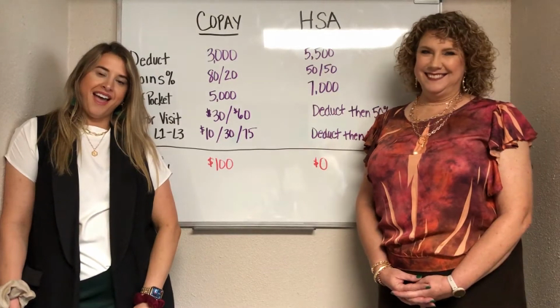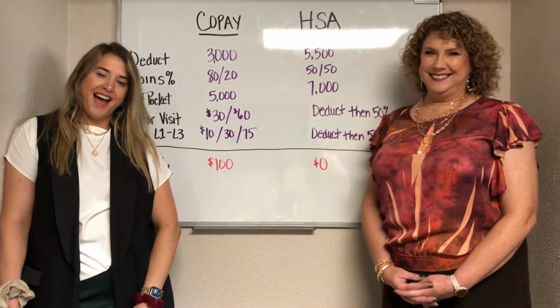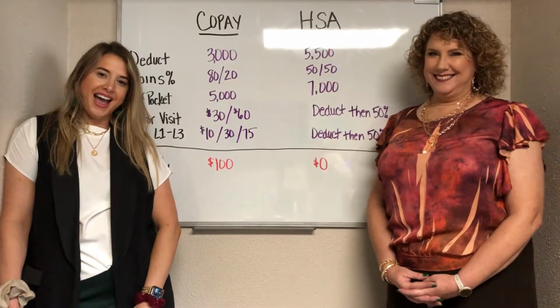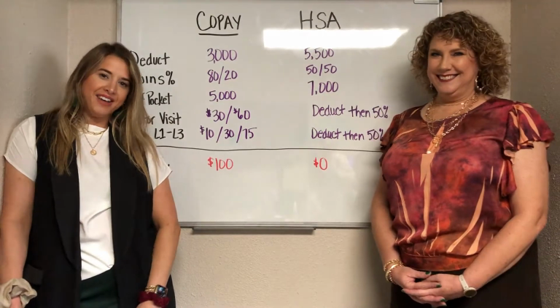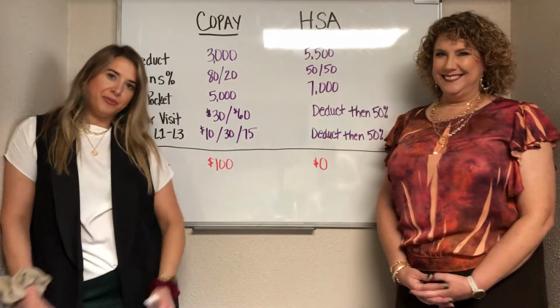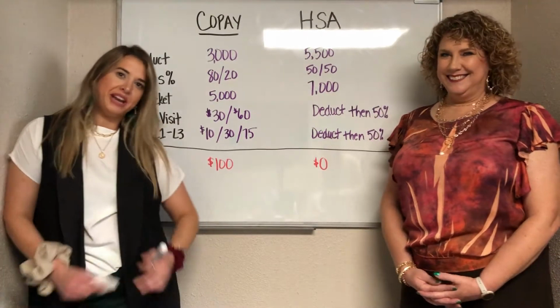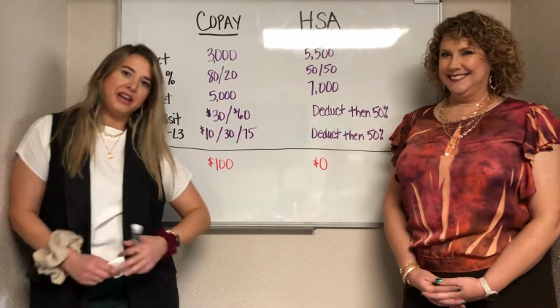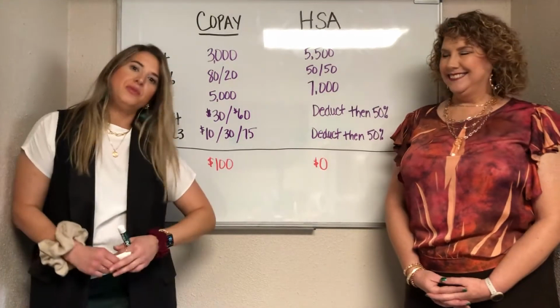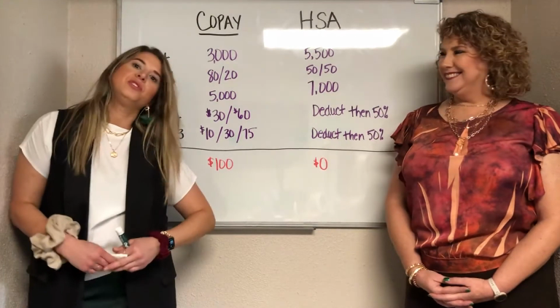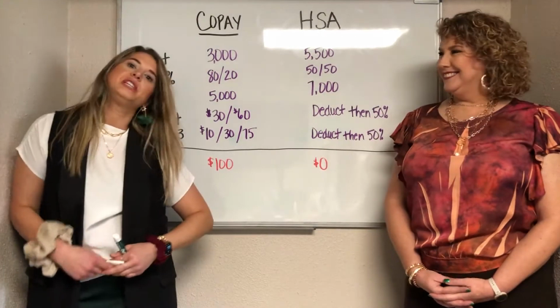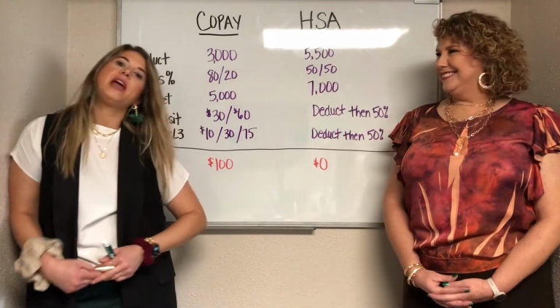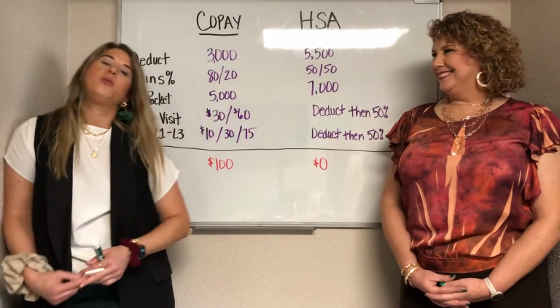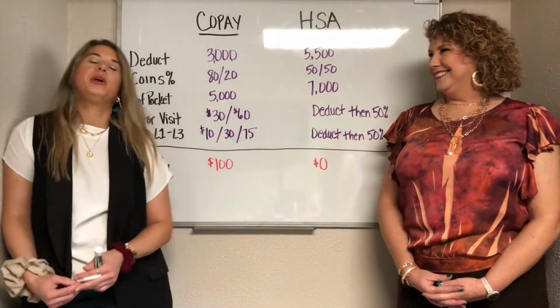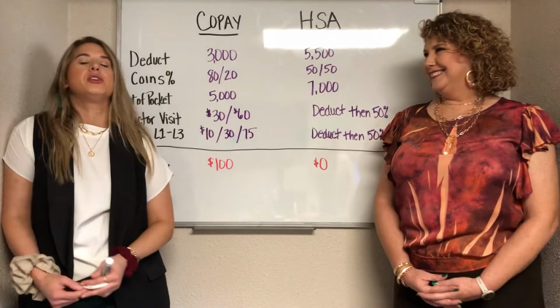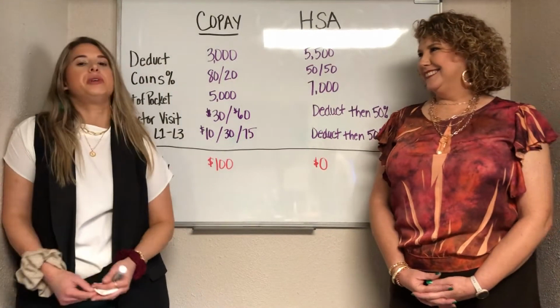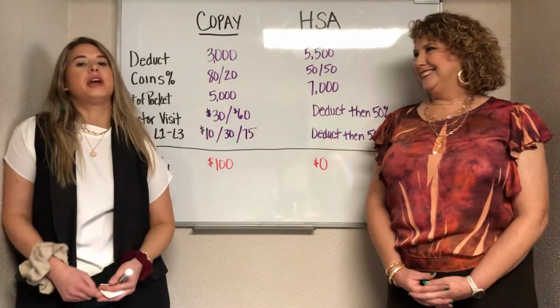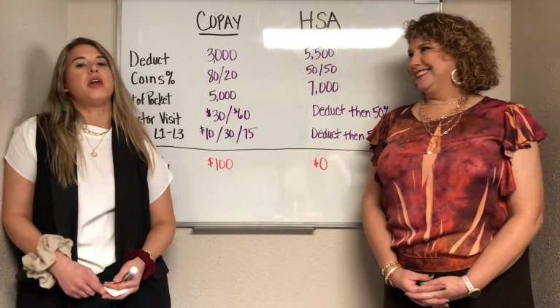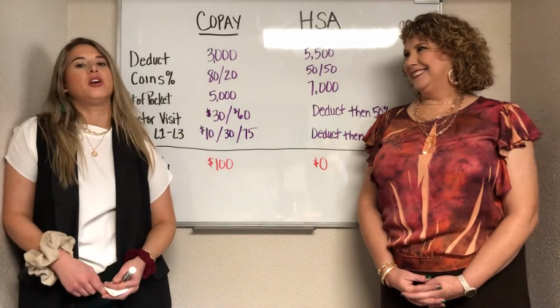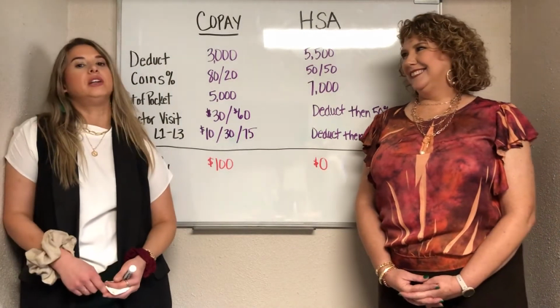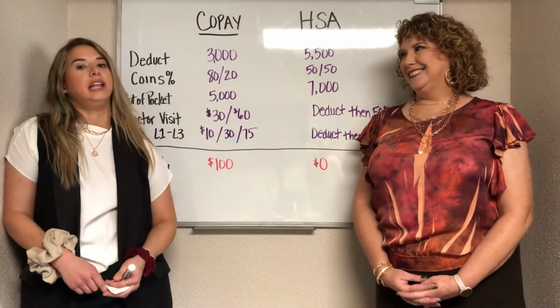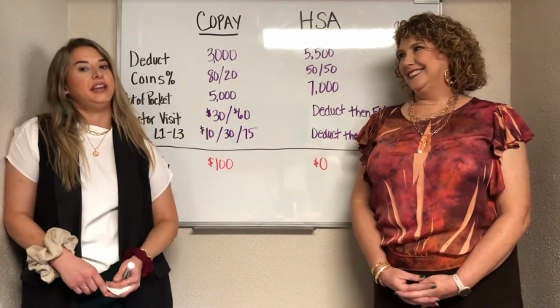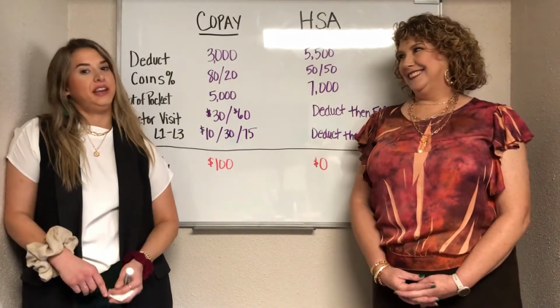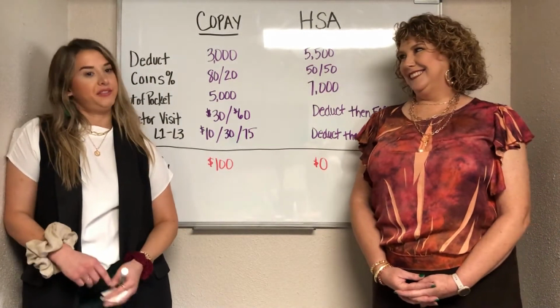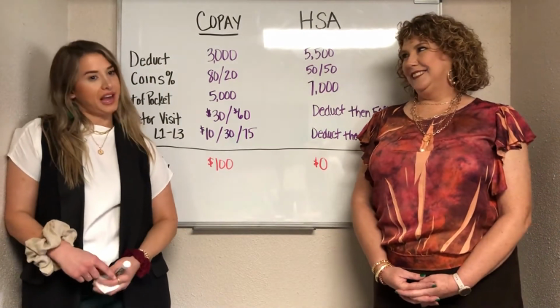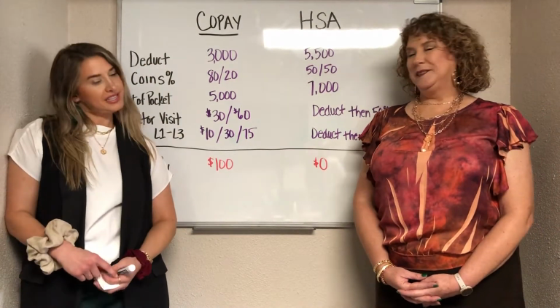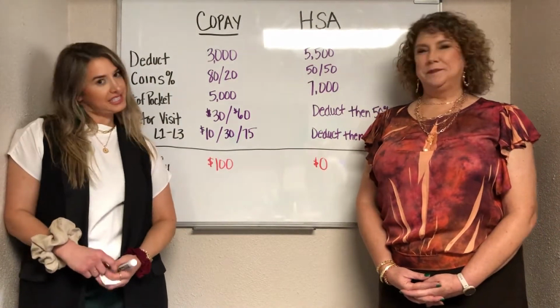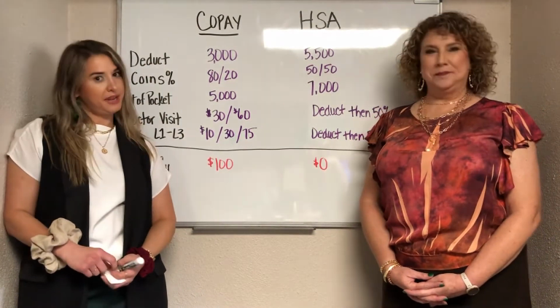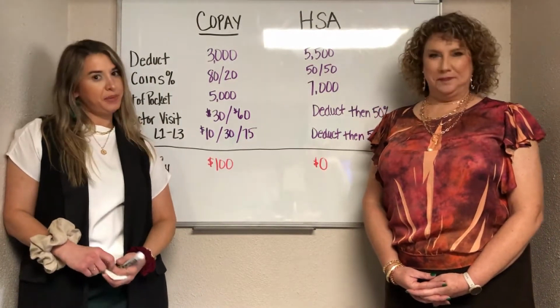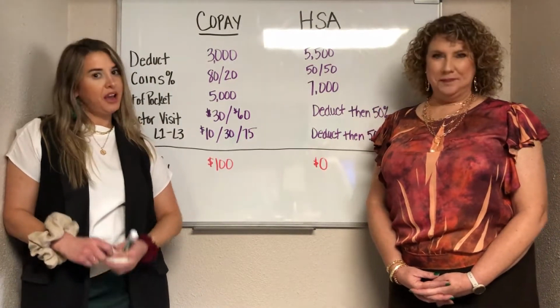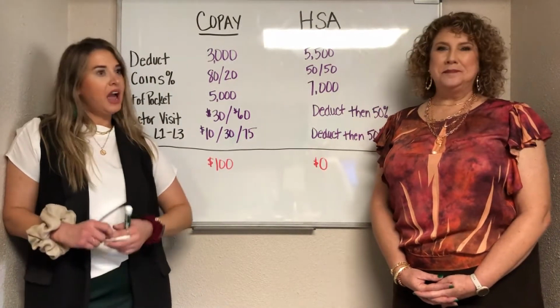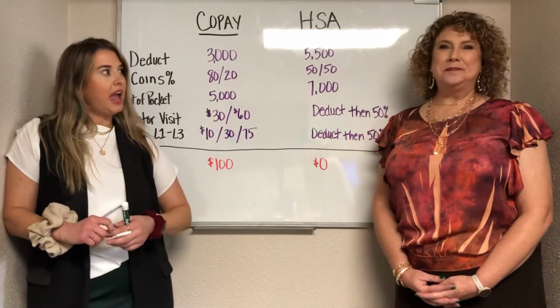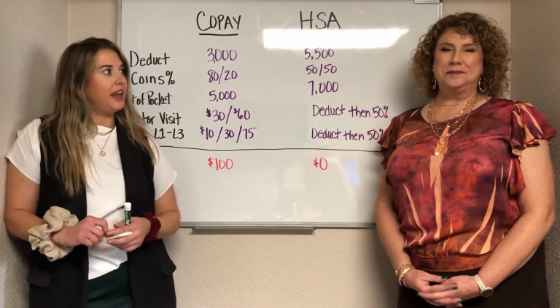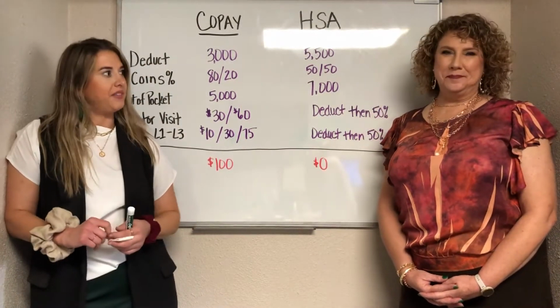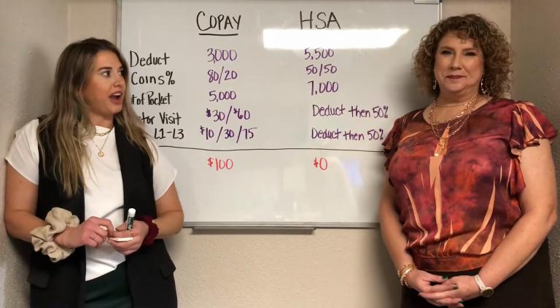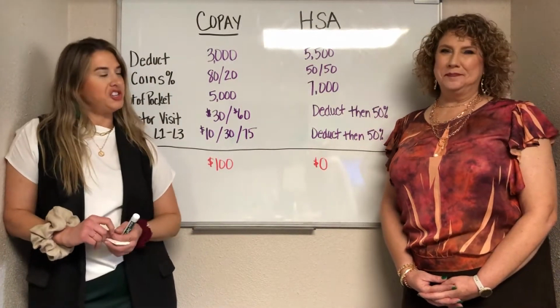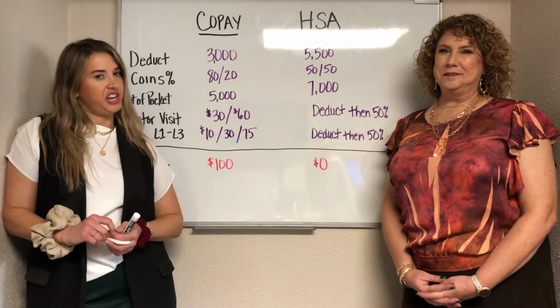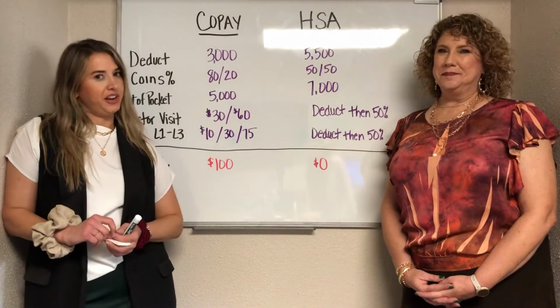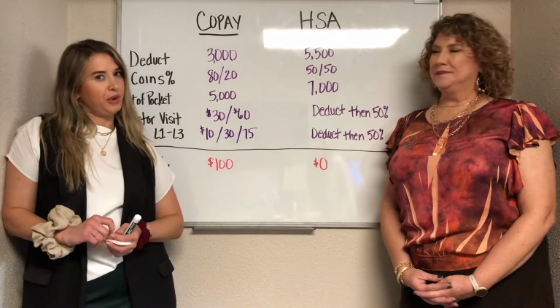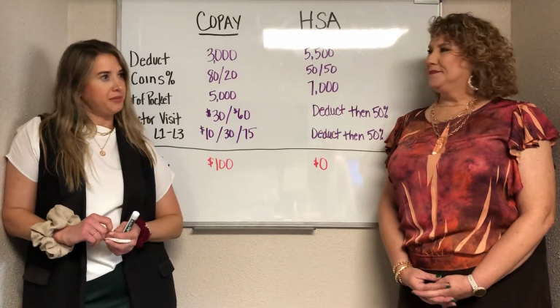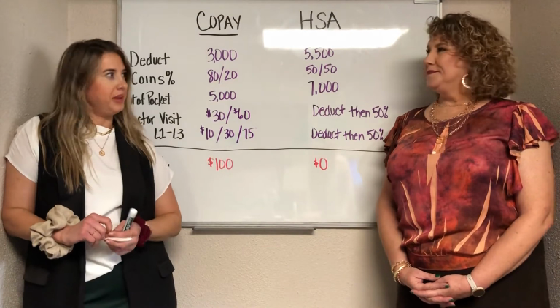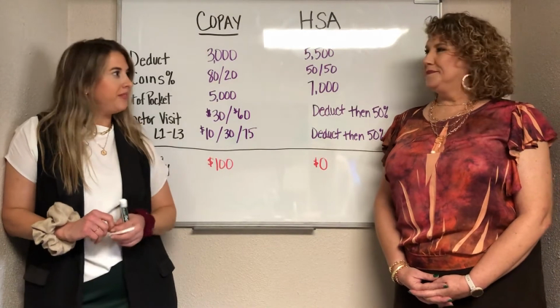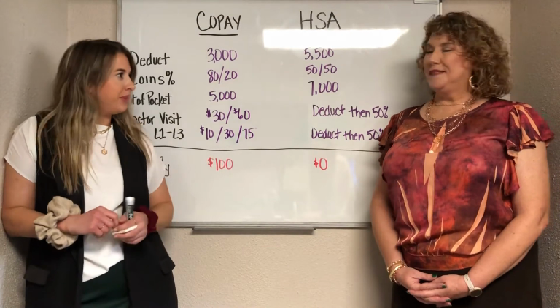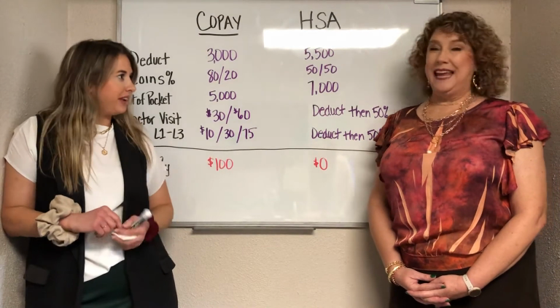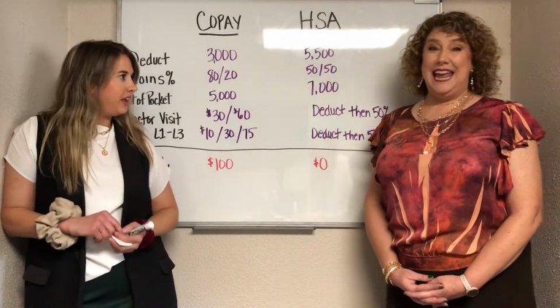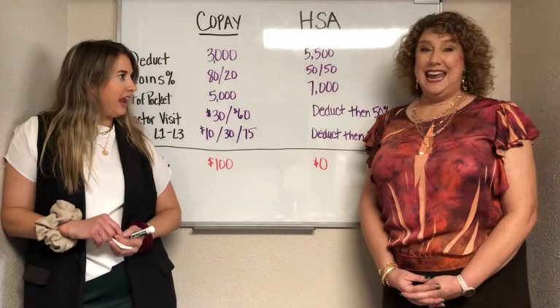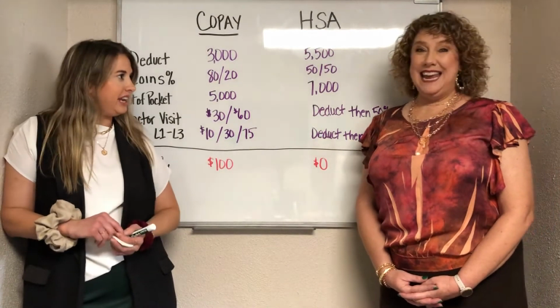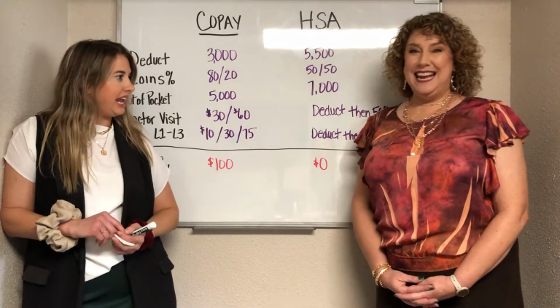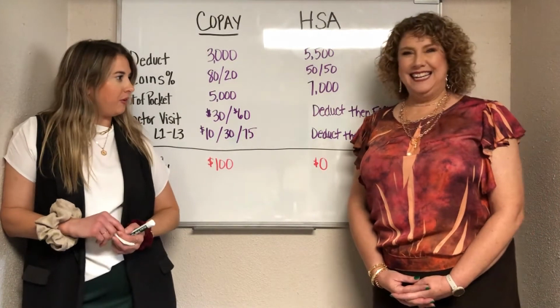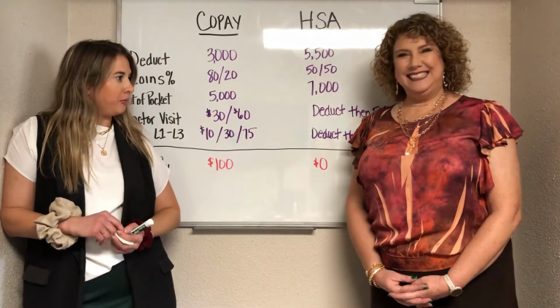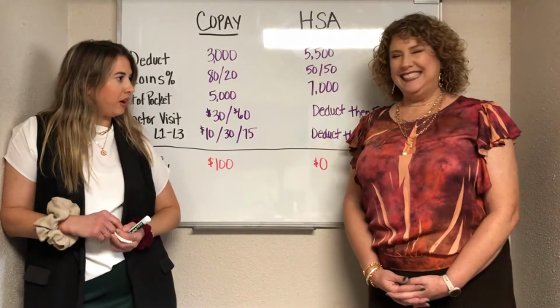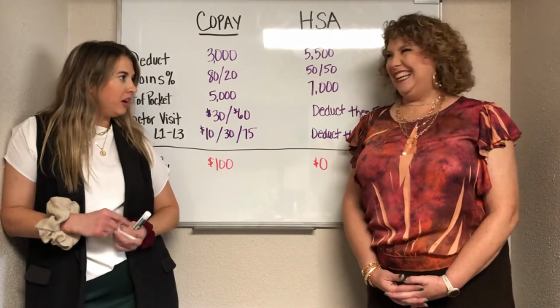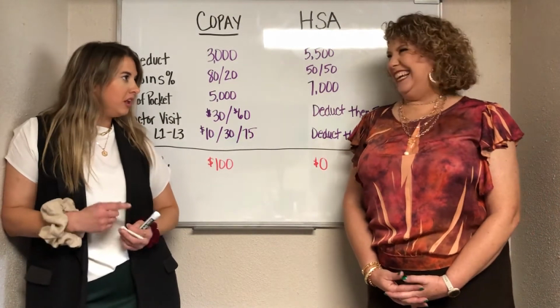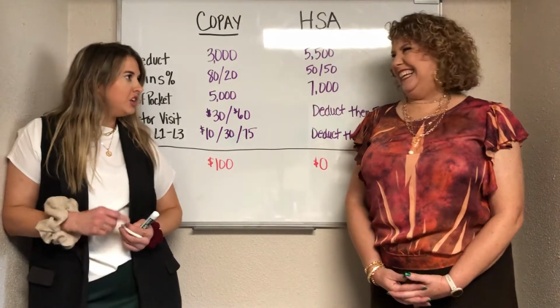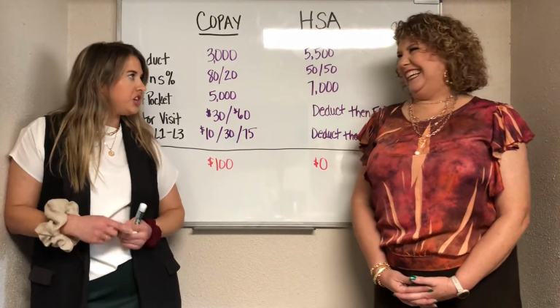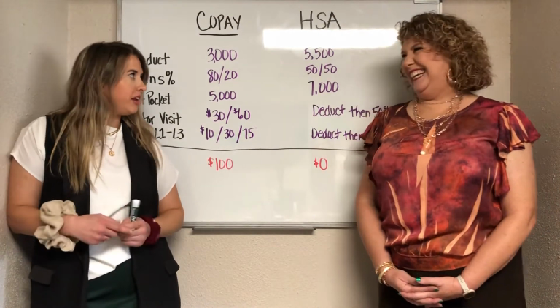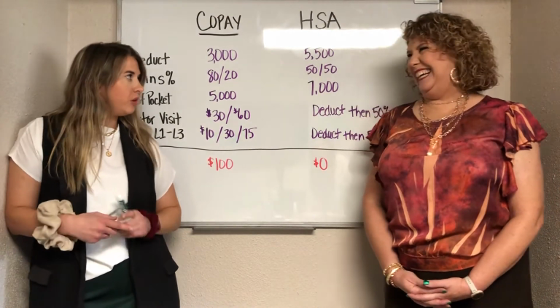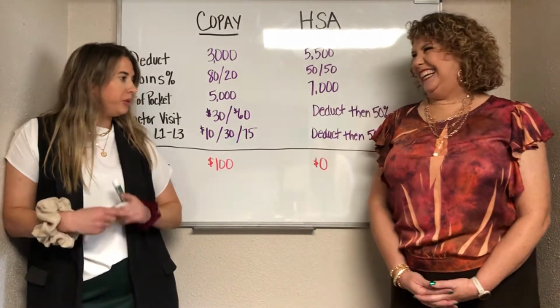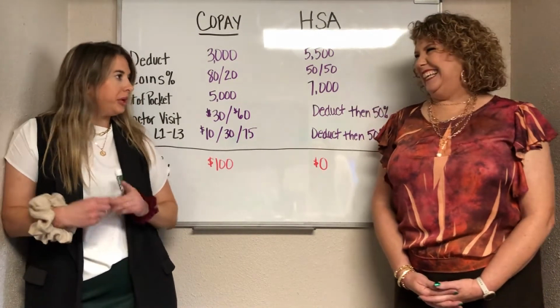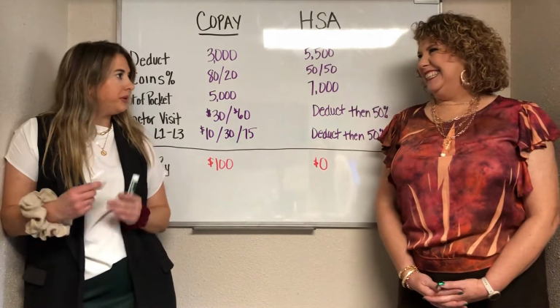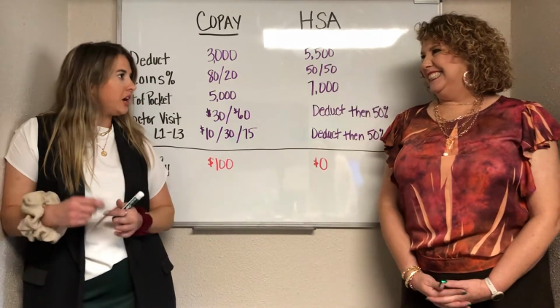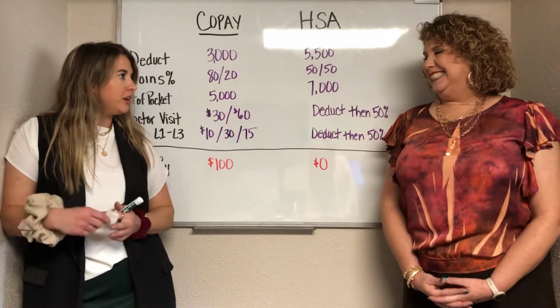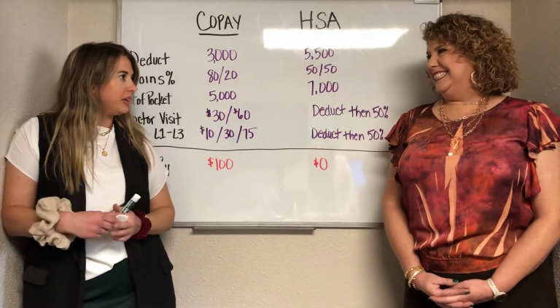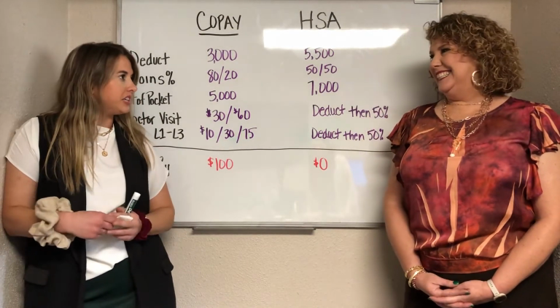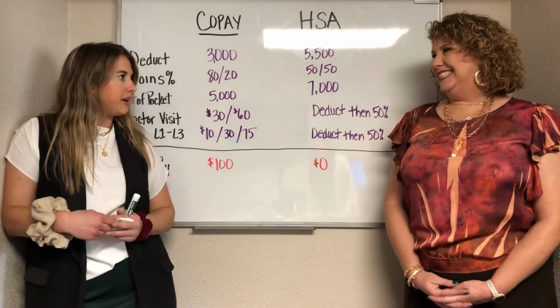Hi everybody! Today we are doing another lightning fast tip and I've got Jana with me as my counterpart. Jana, what are we going to be talking about today?